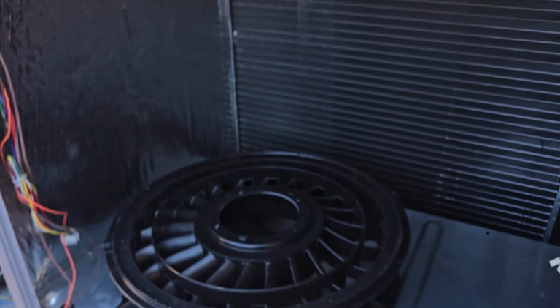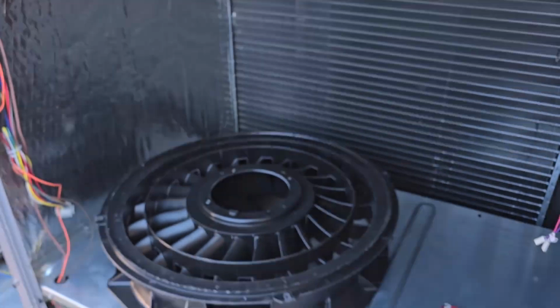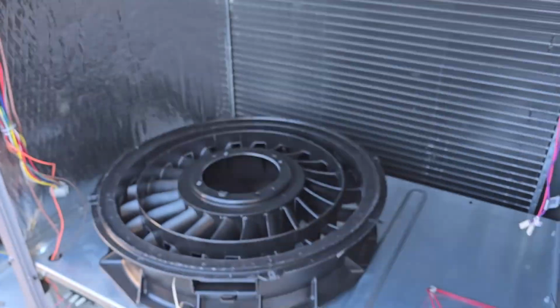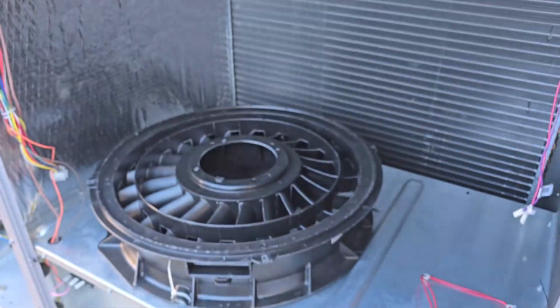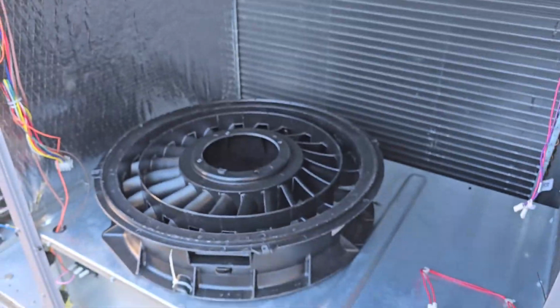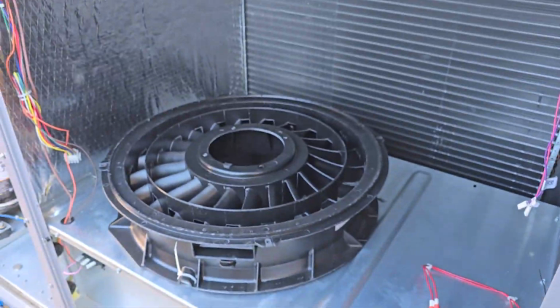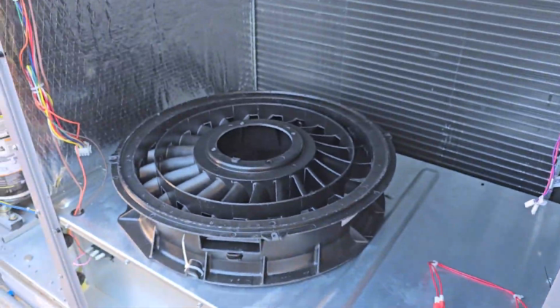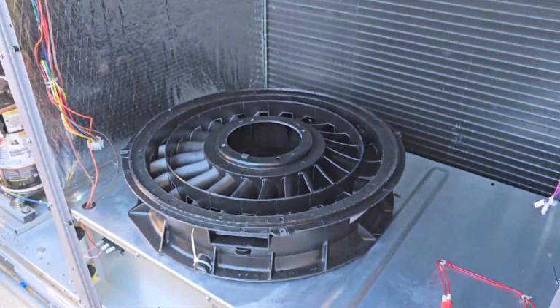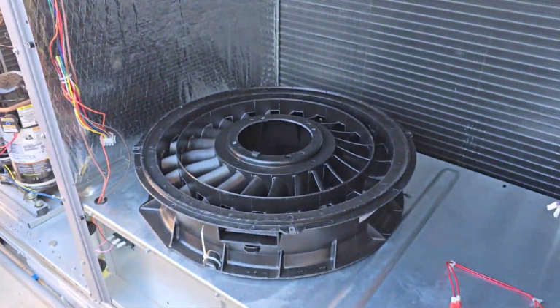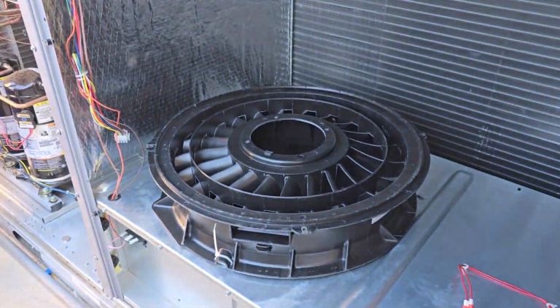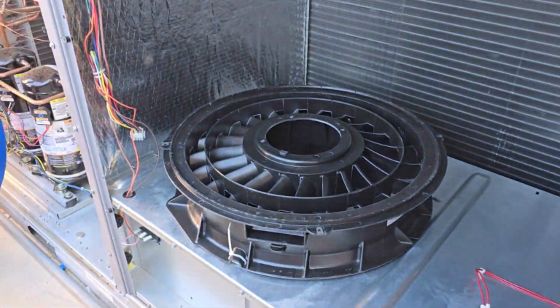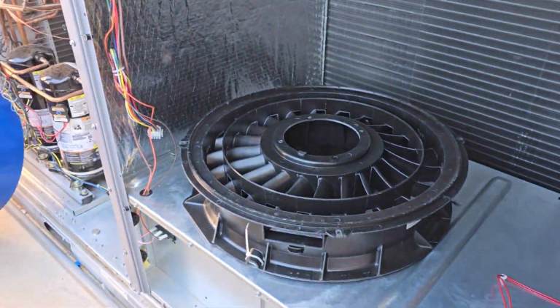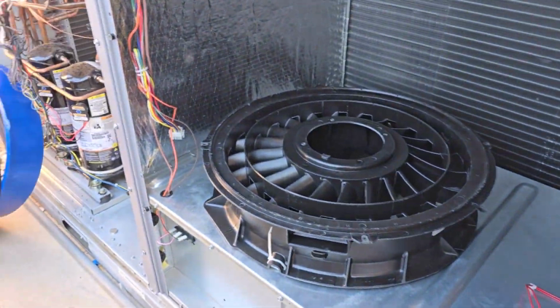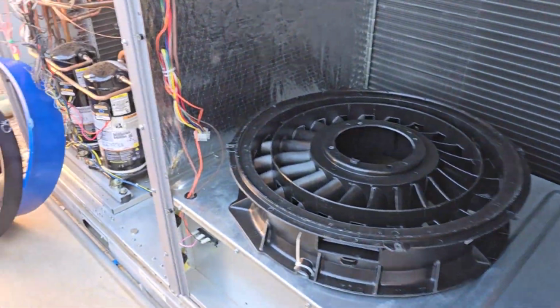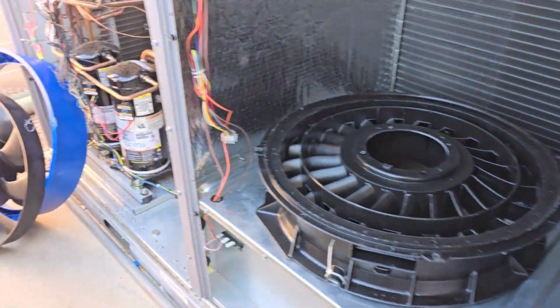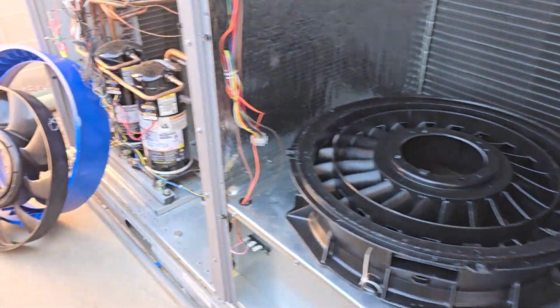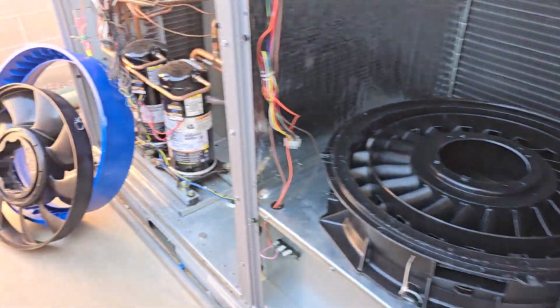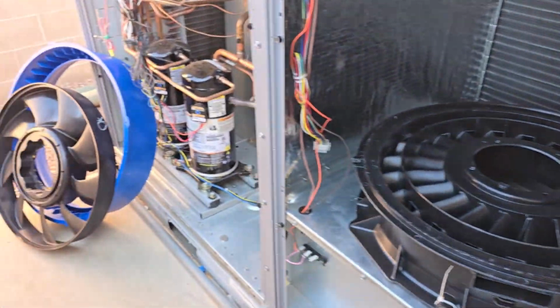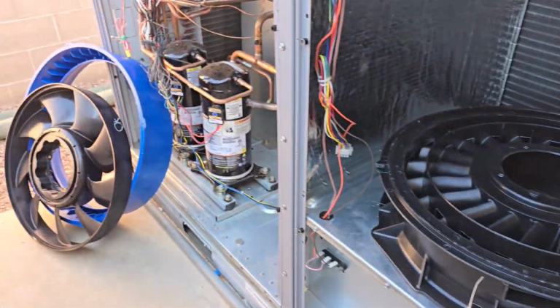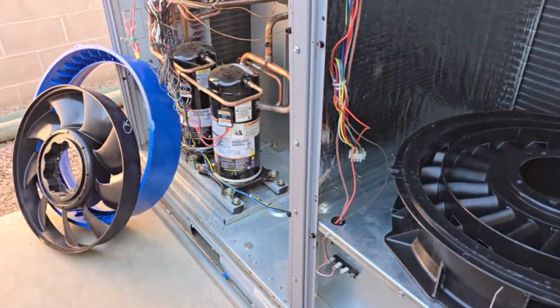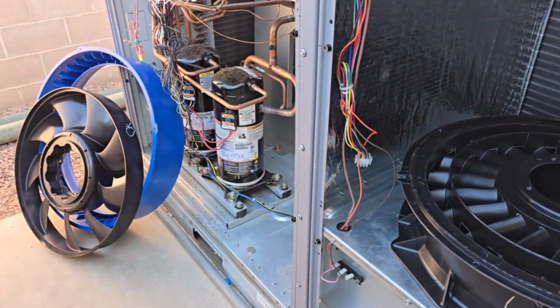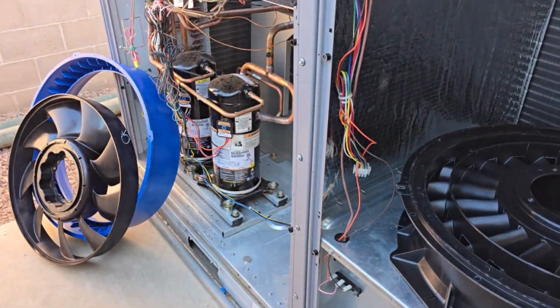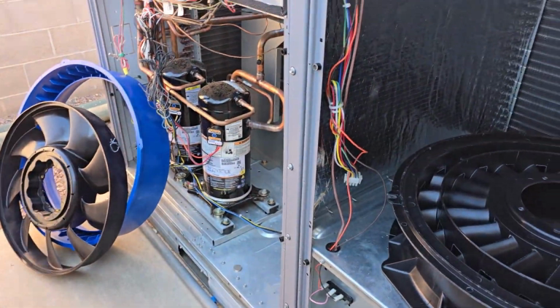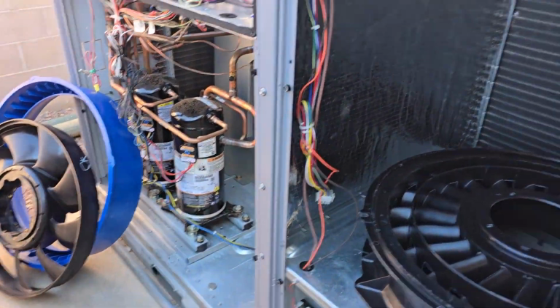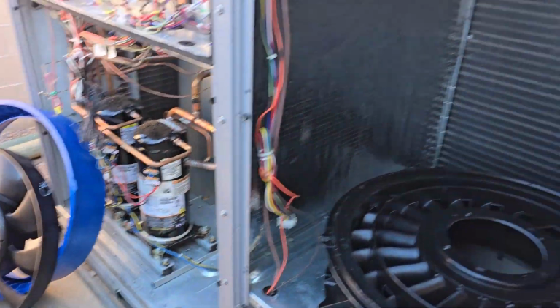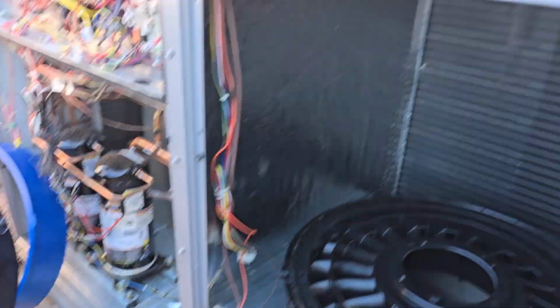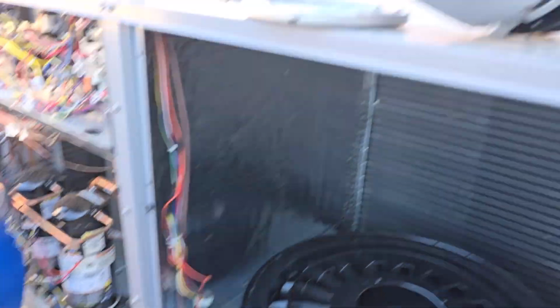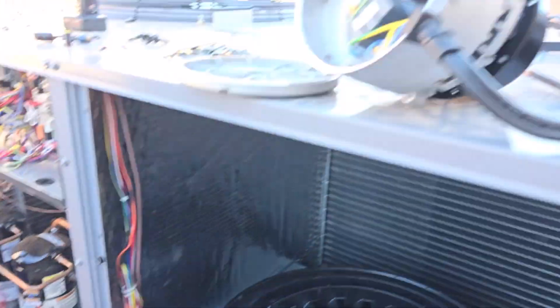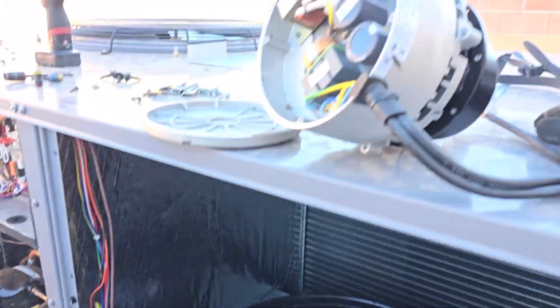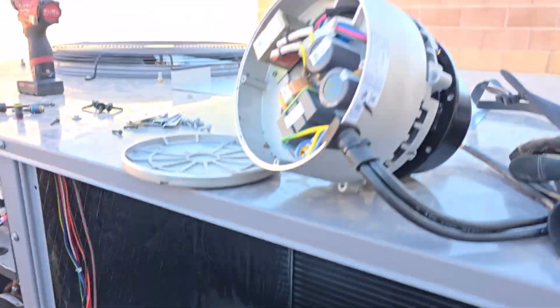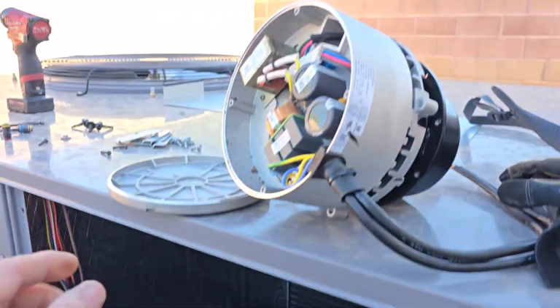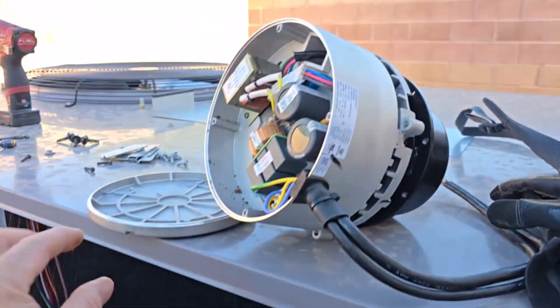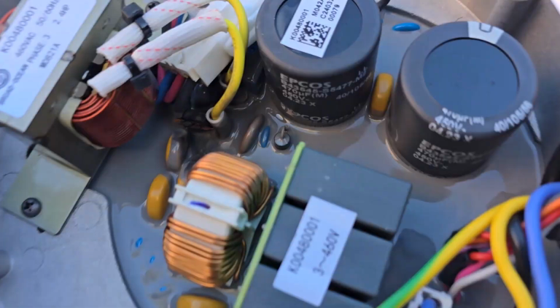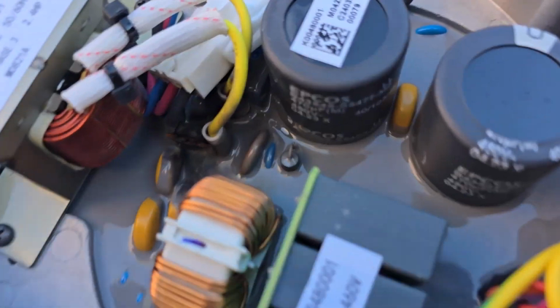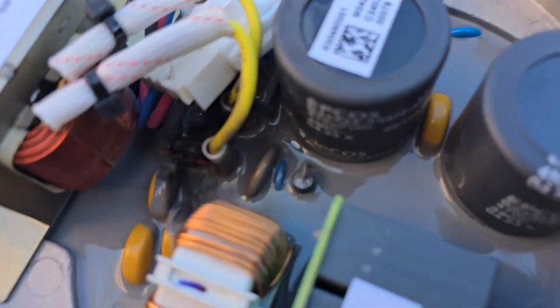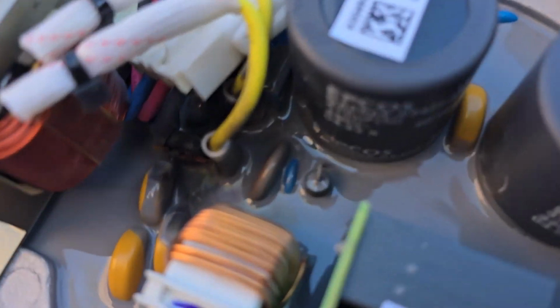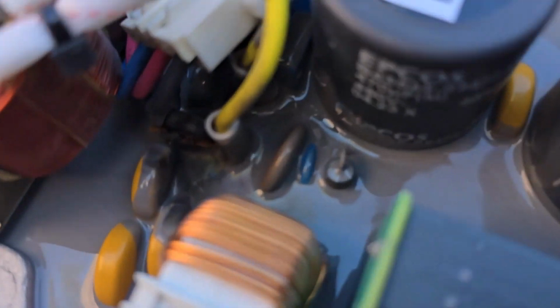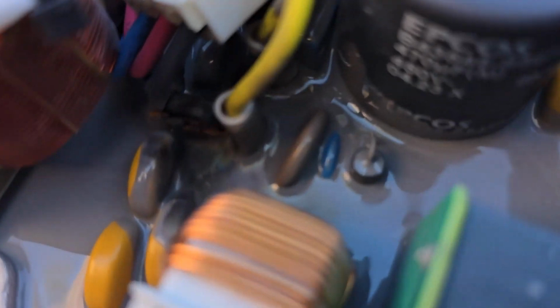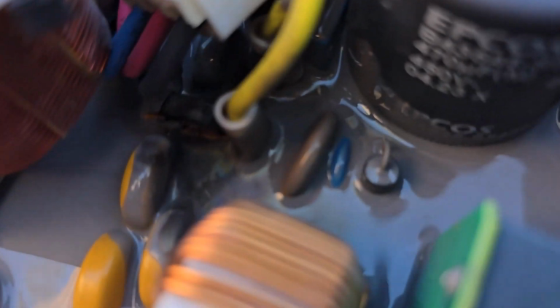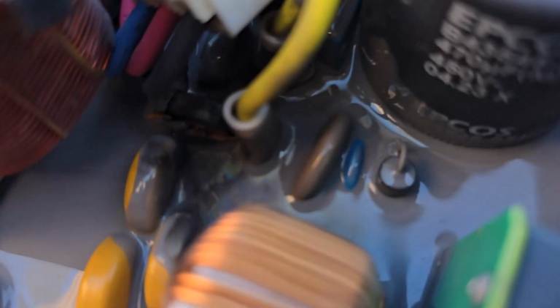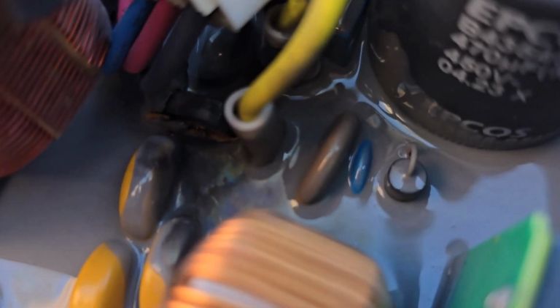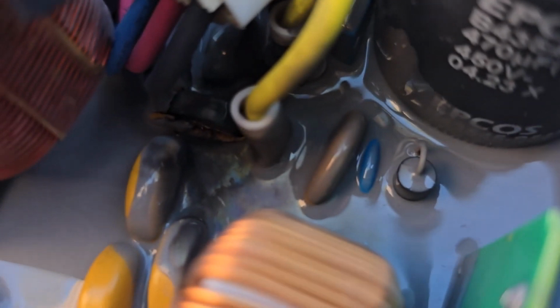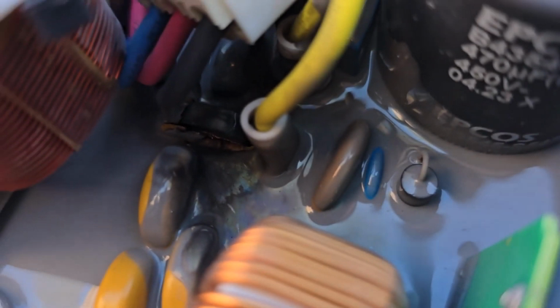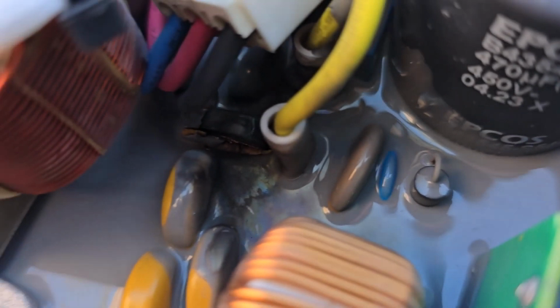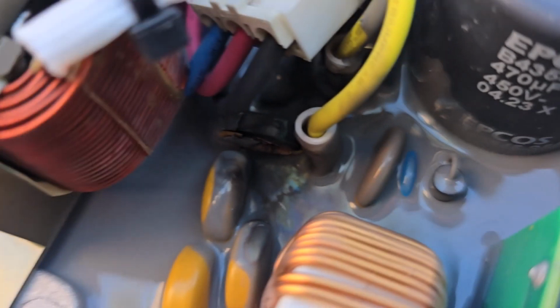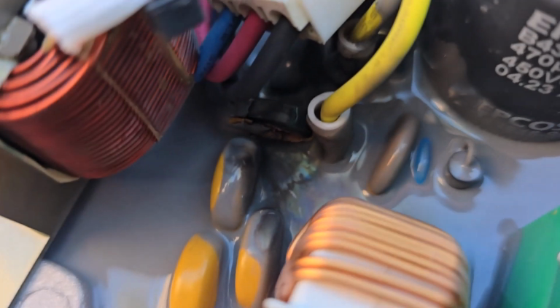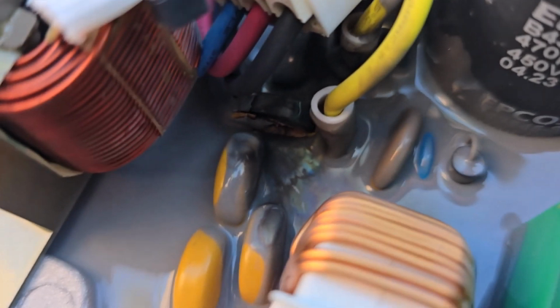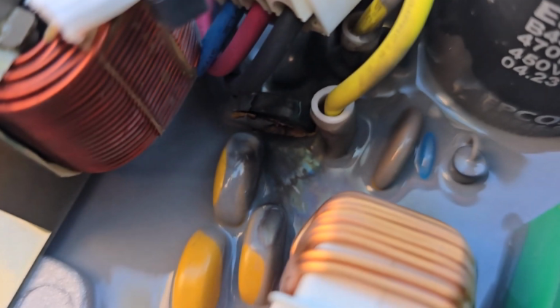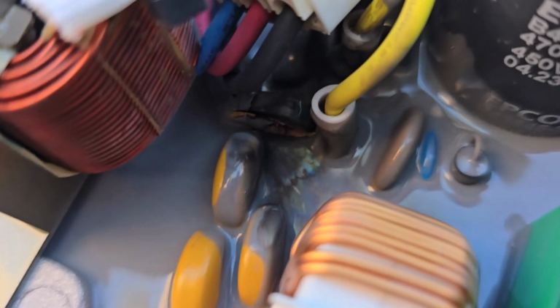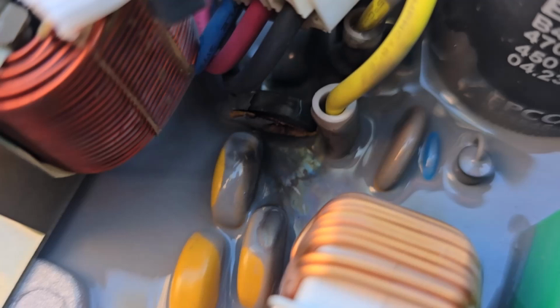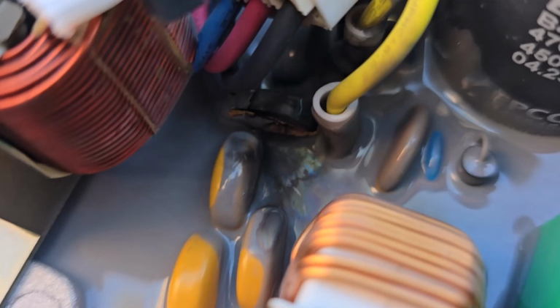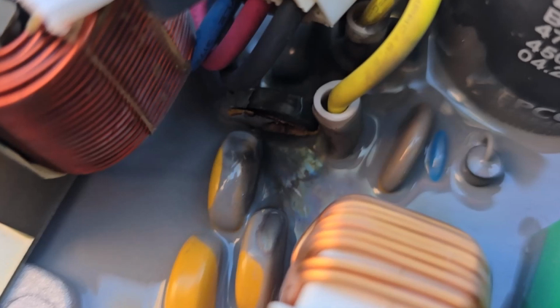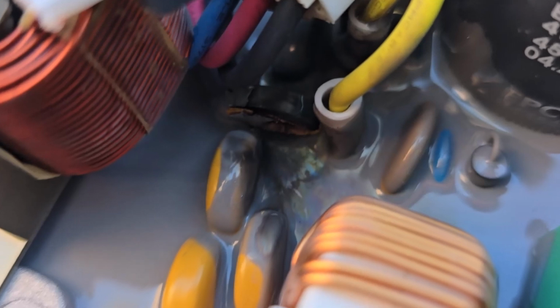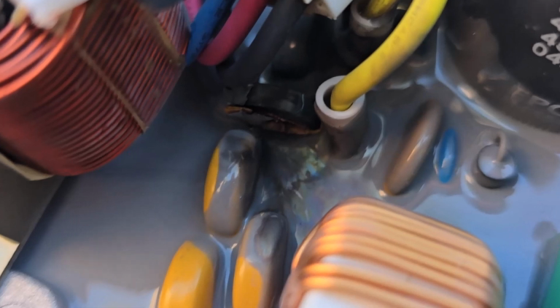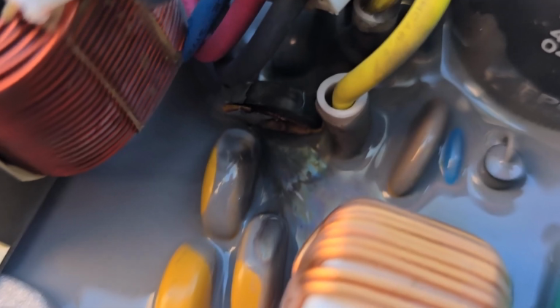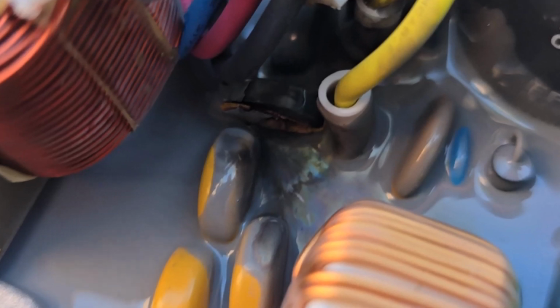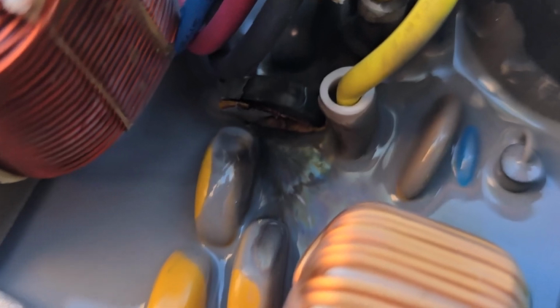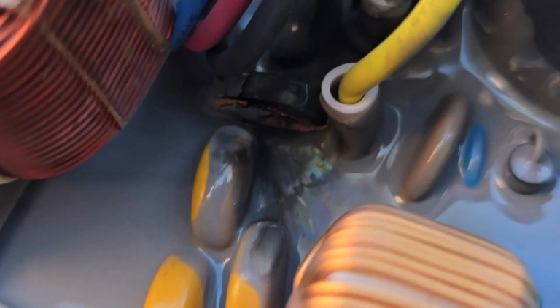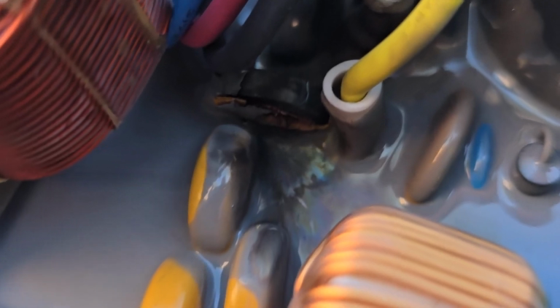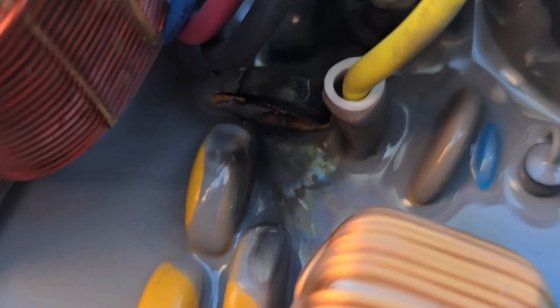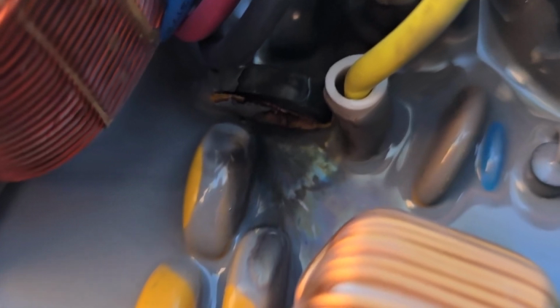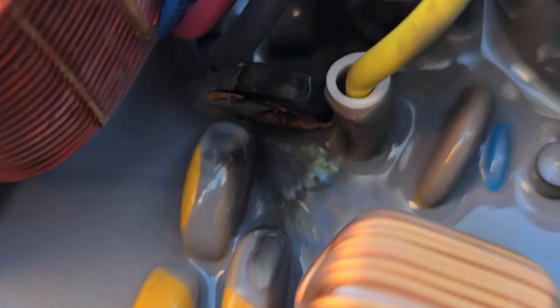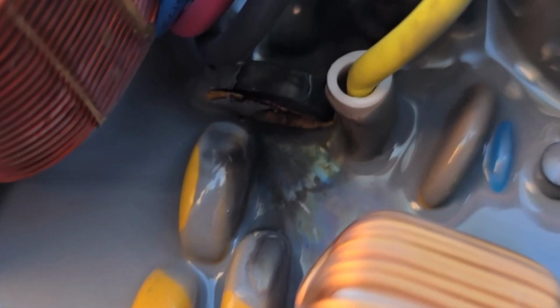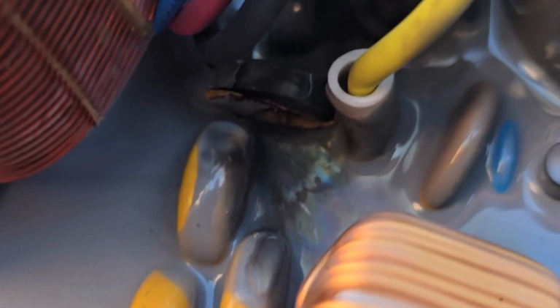It is one of those new large axle fan motors, but I do see right here, it looks like it let the smoke out.